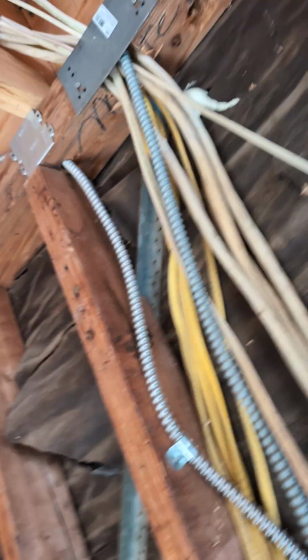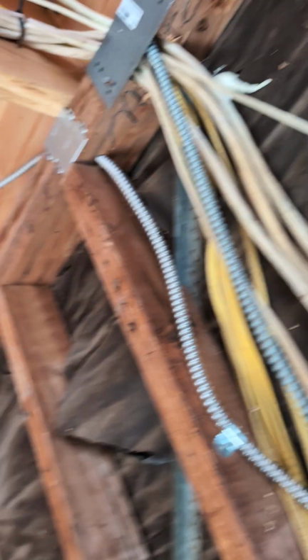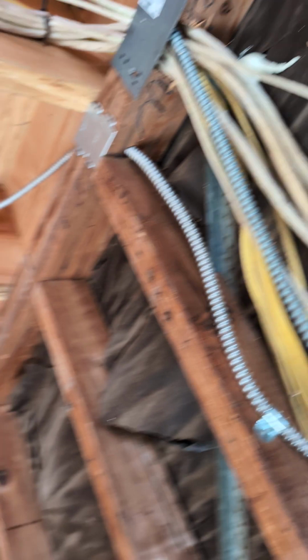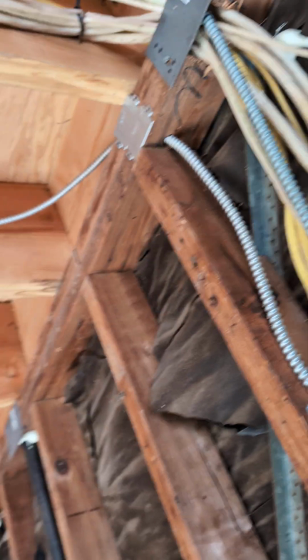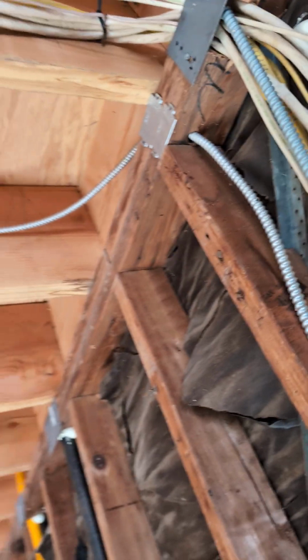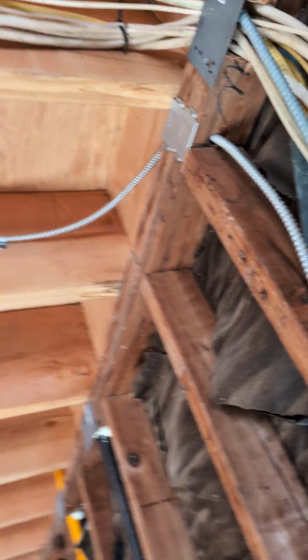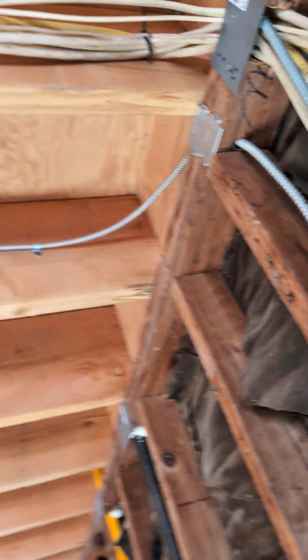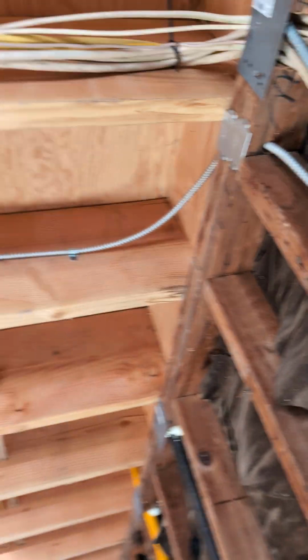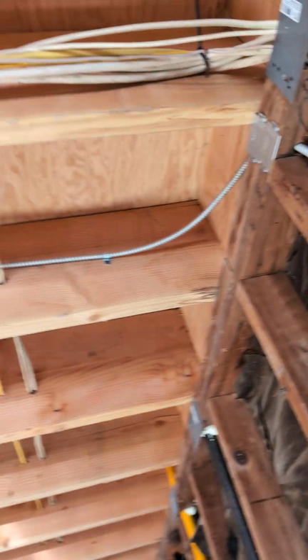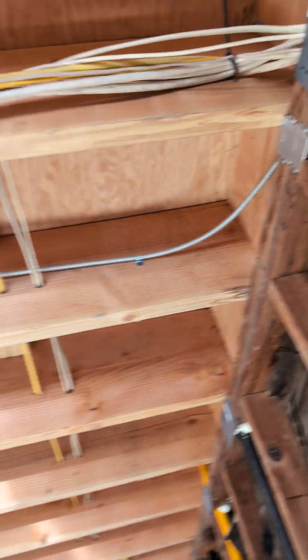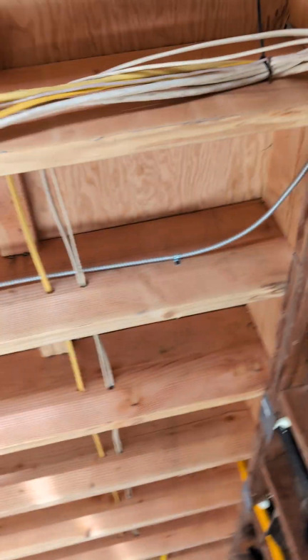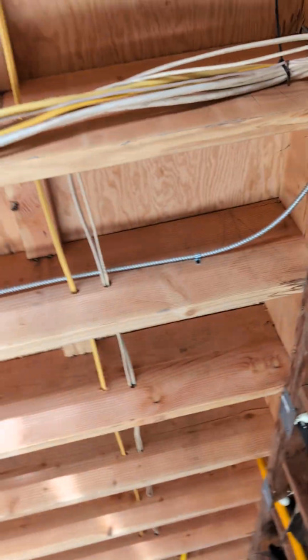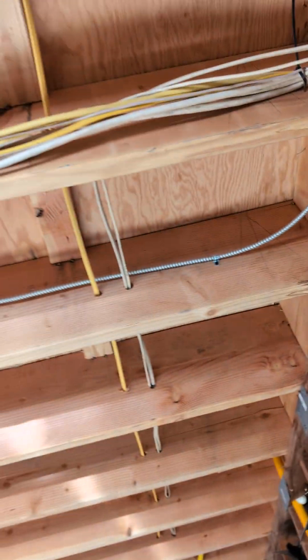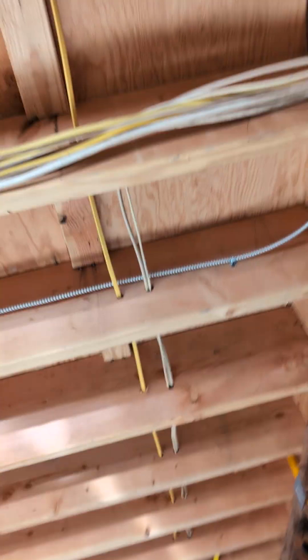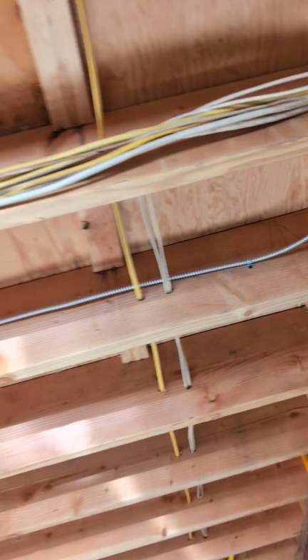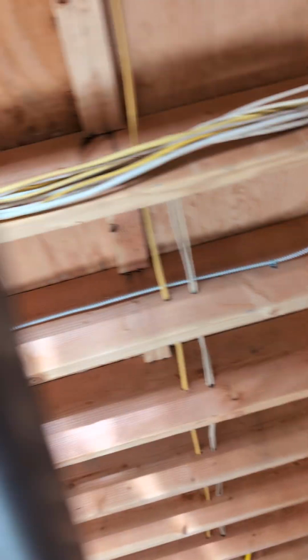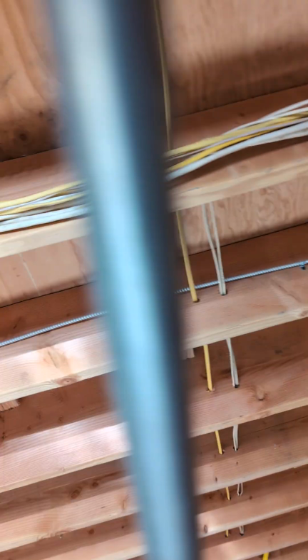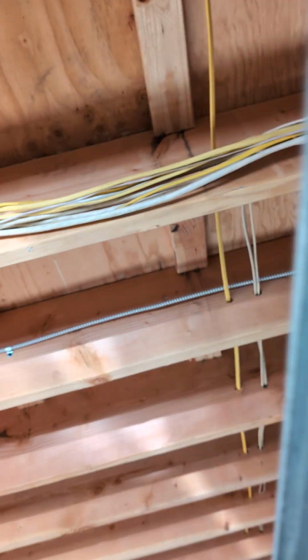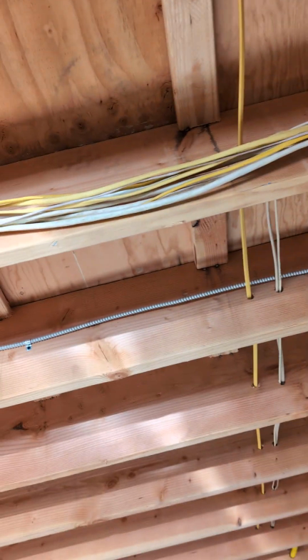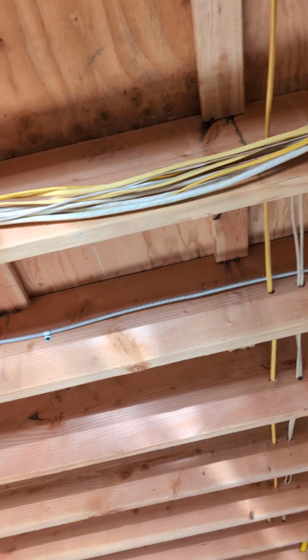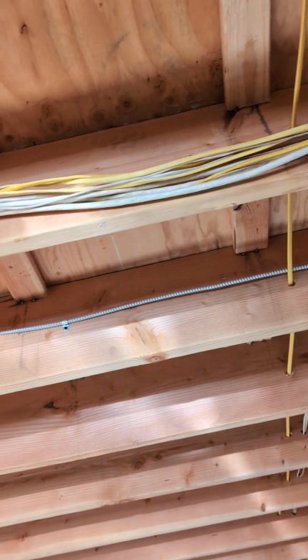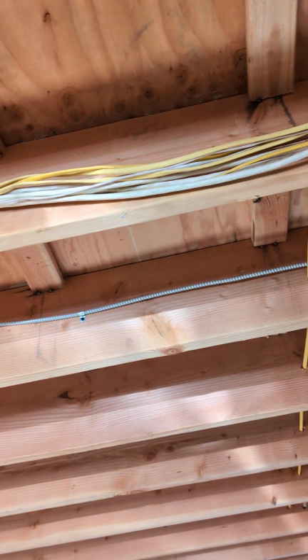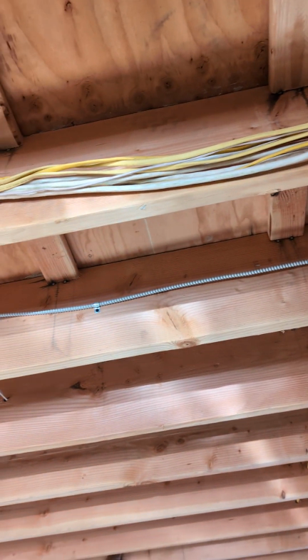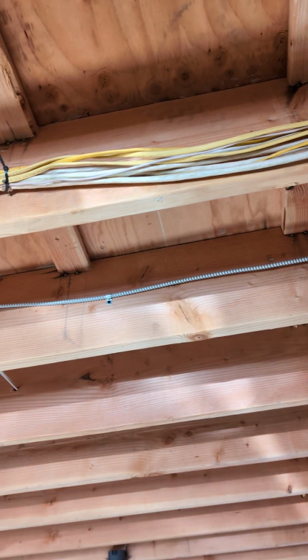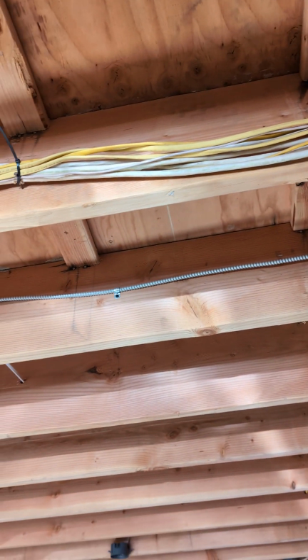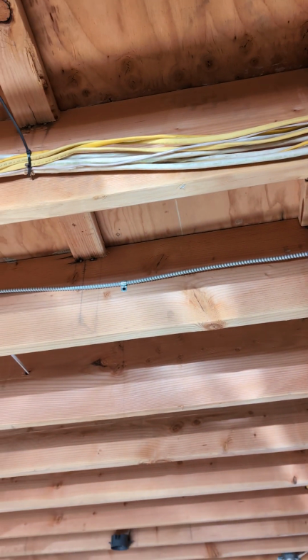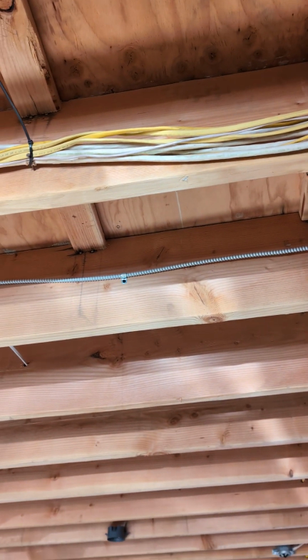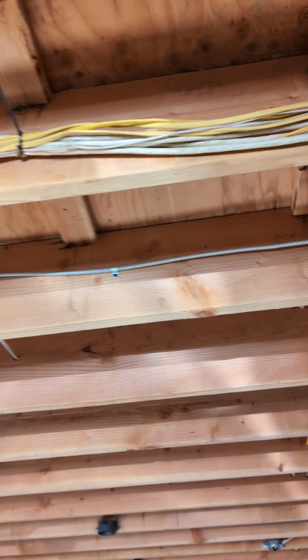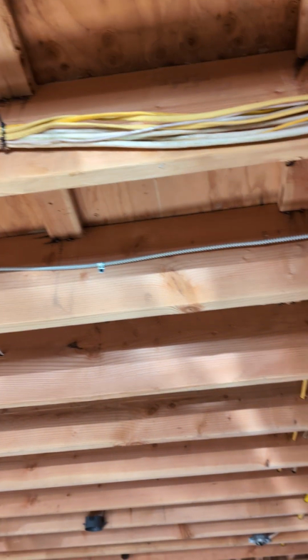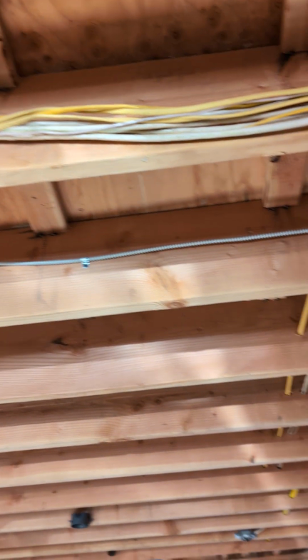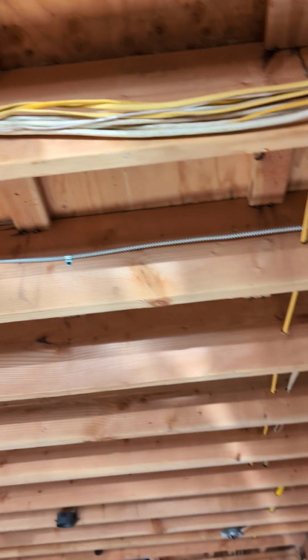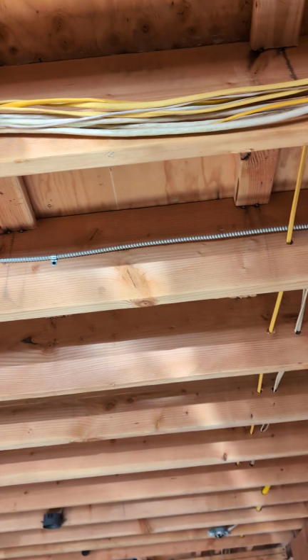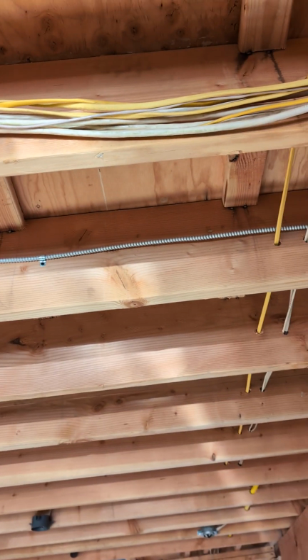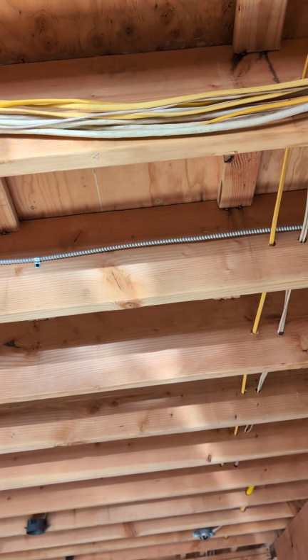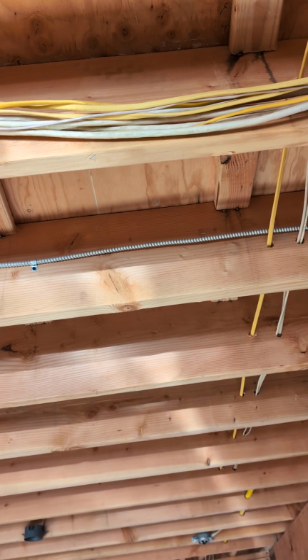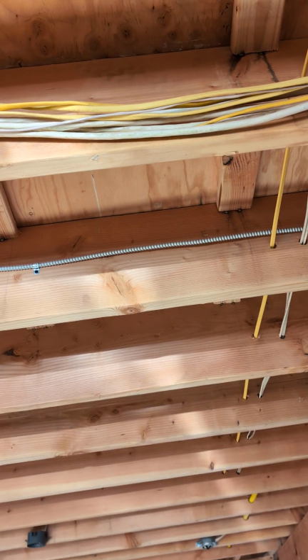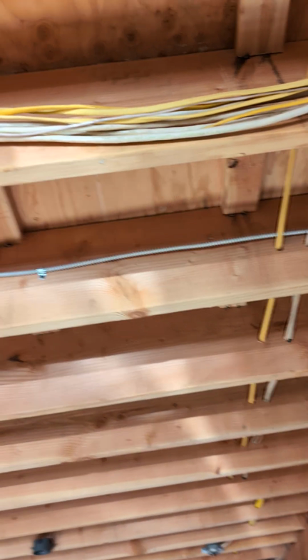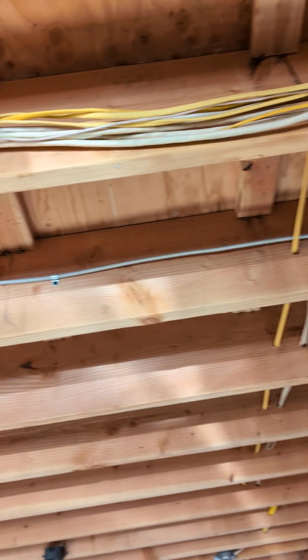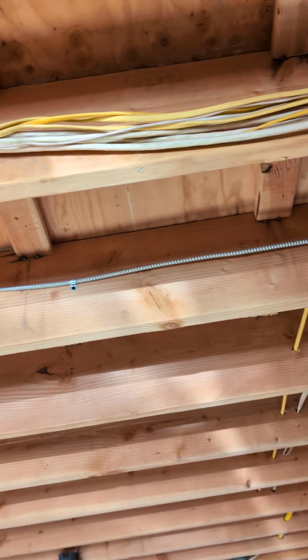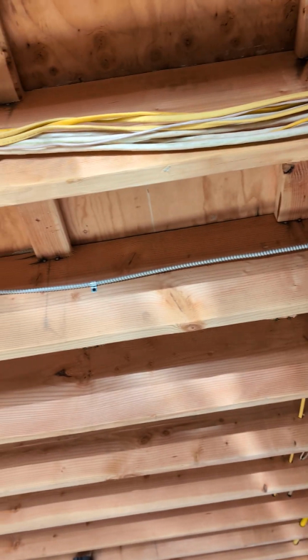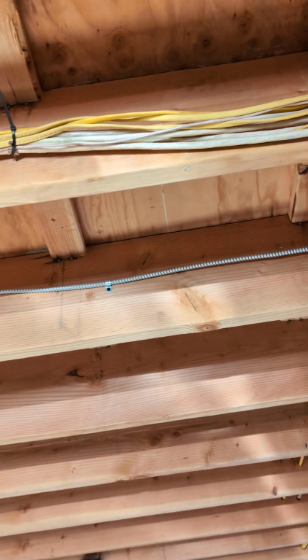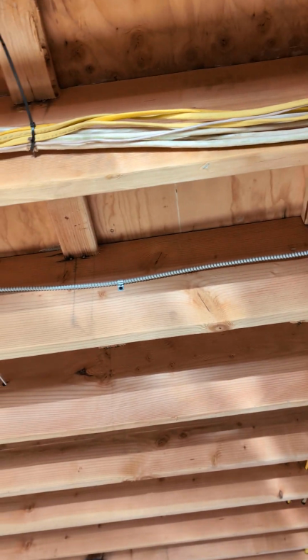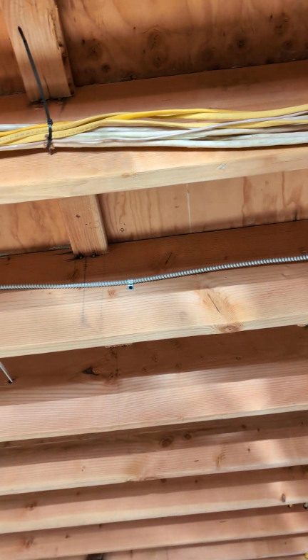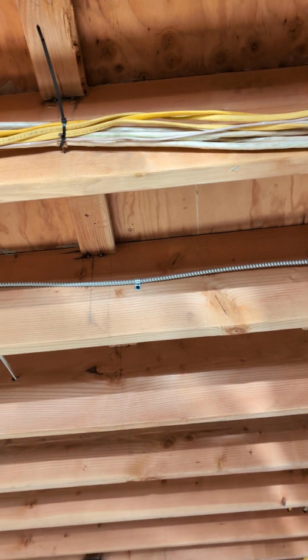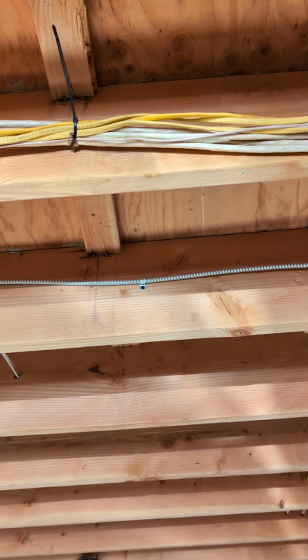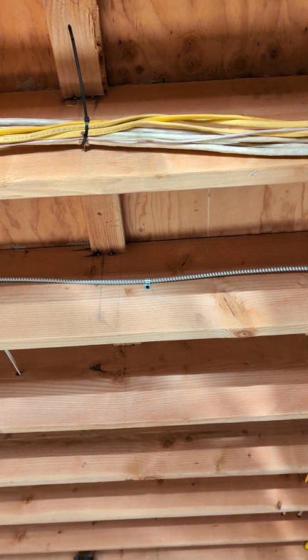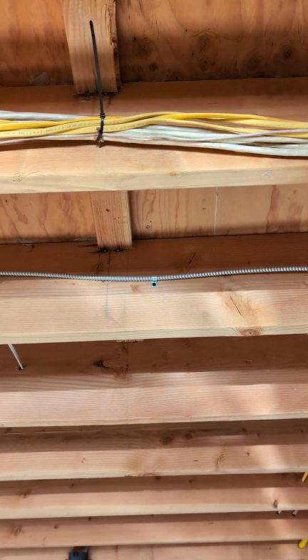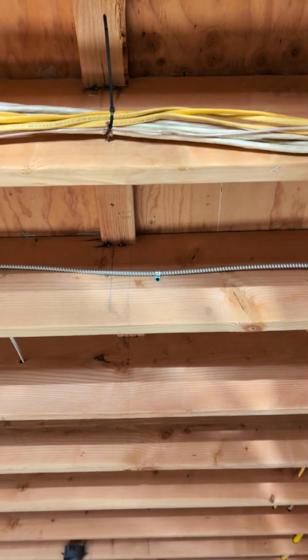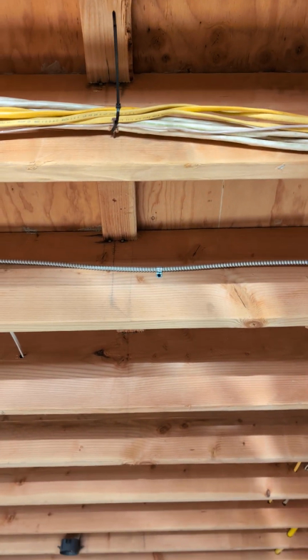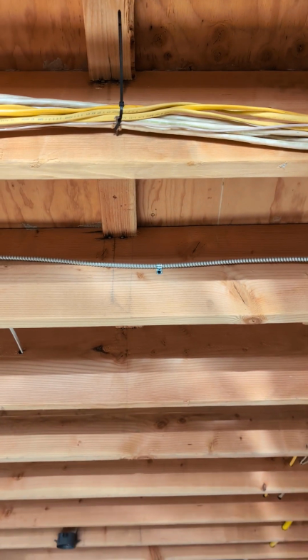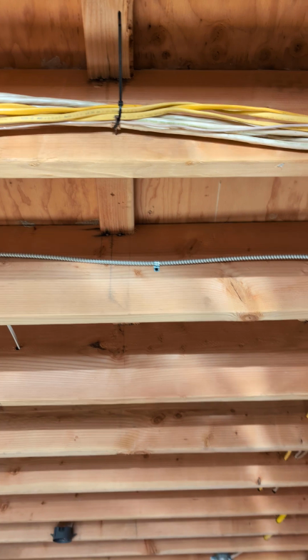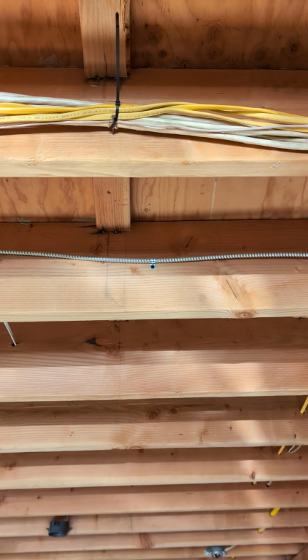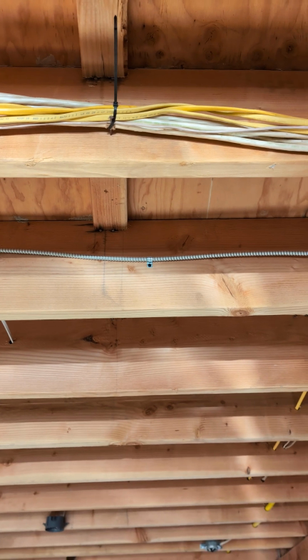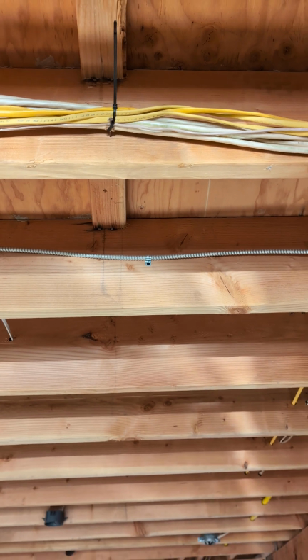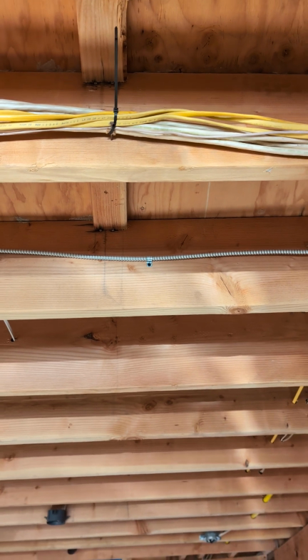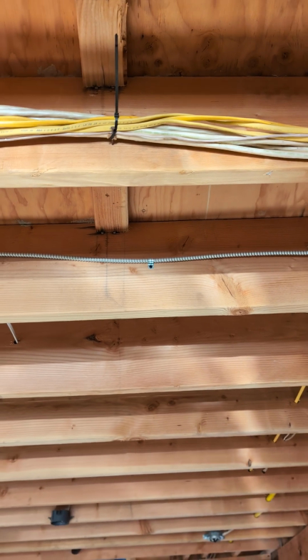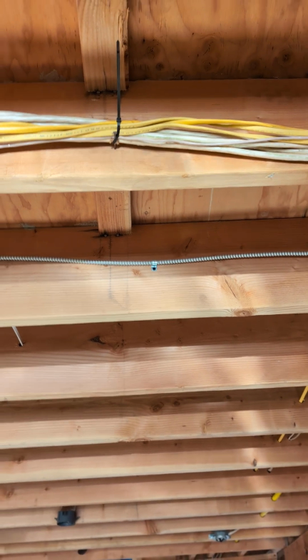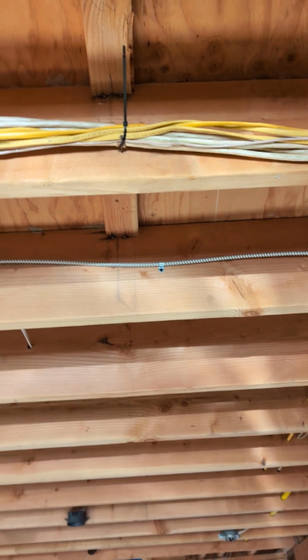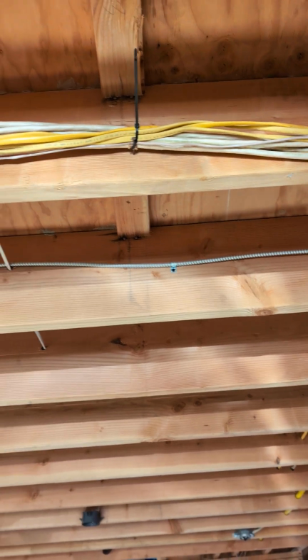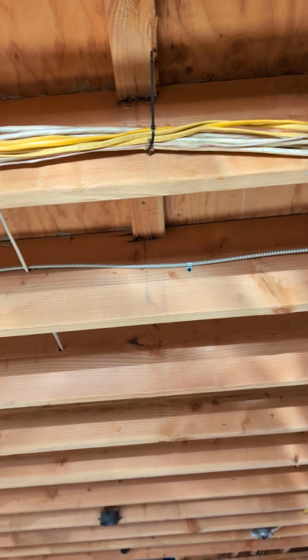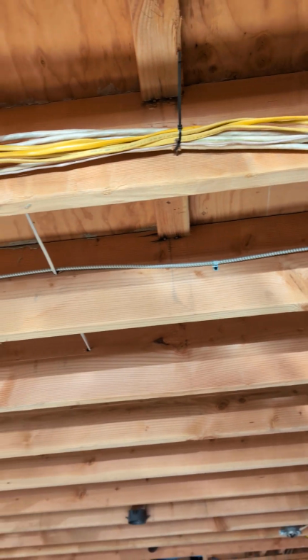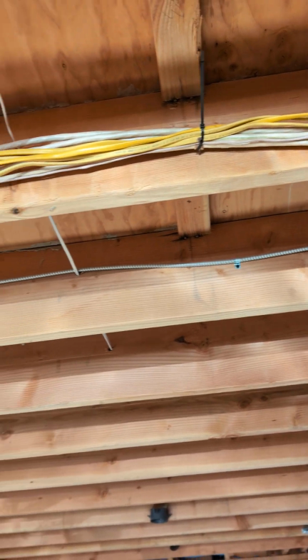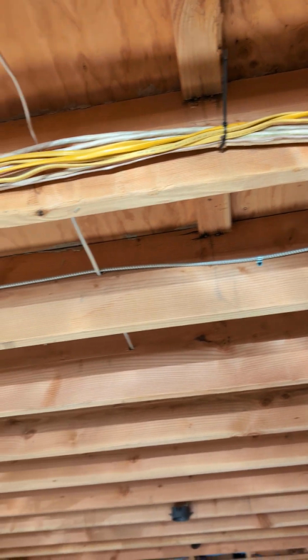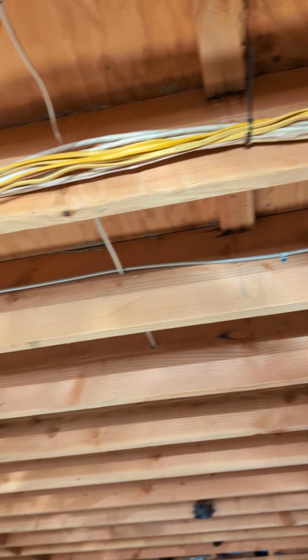Now if you've got plenty of wiring, try to secure it in the middle of the board.